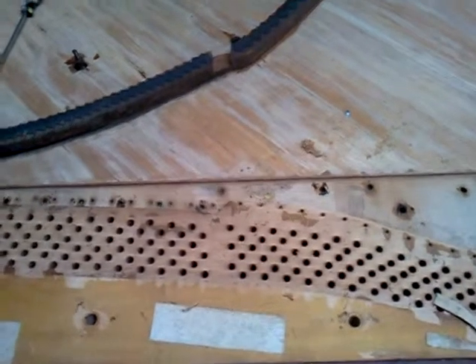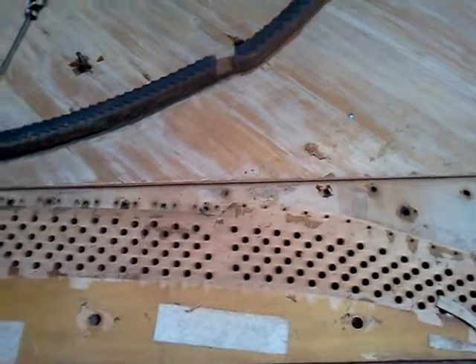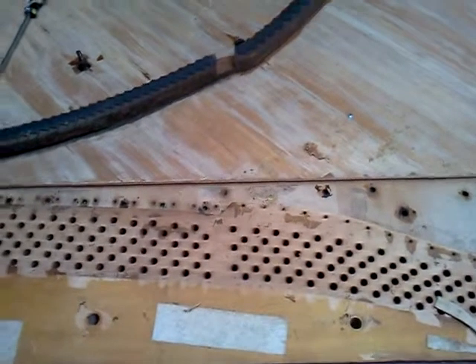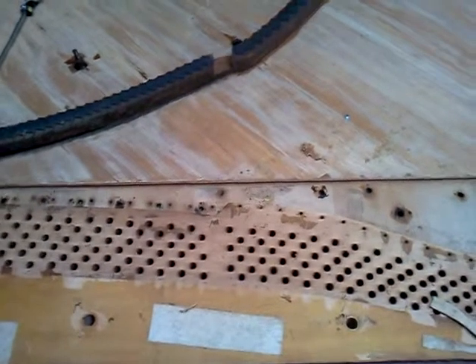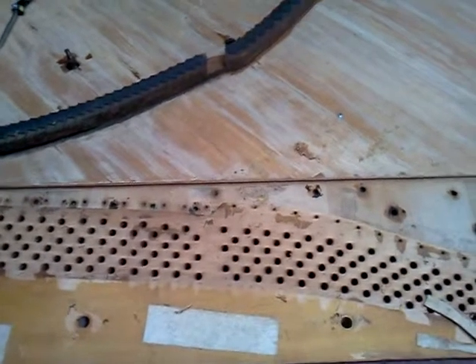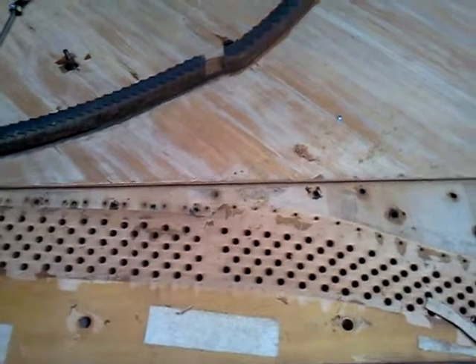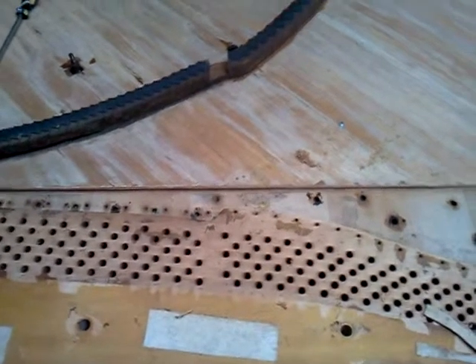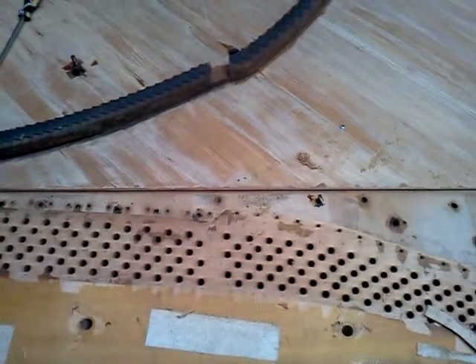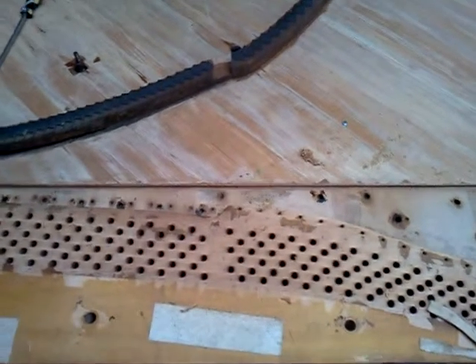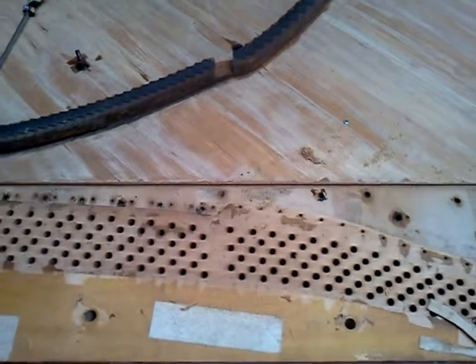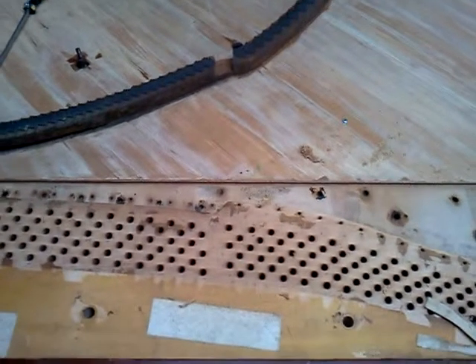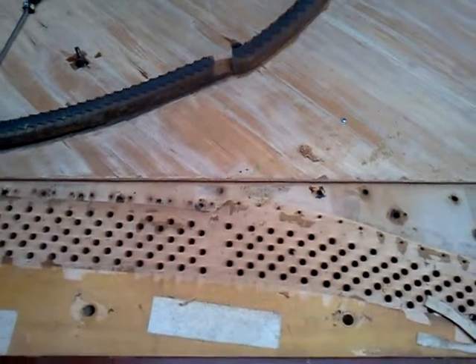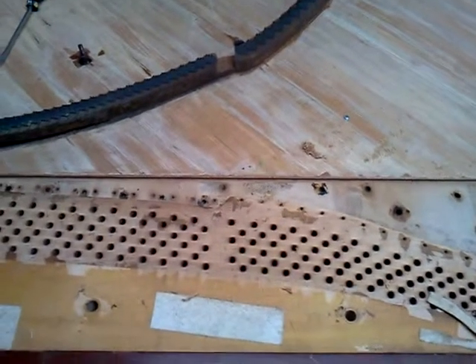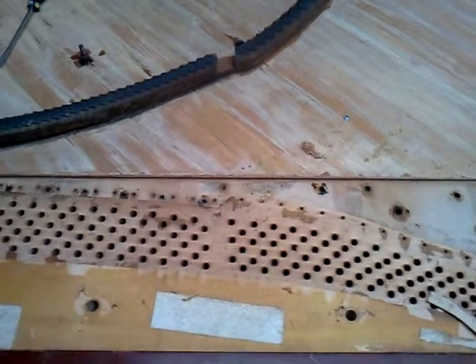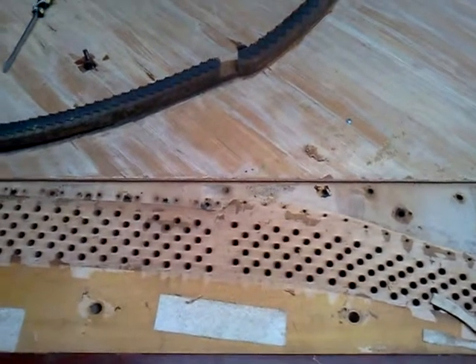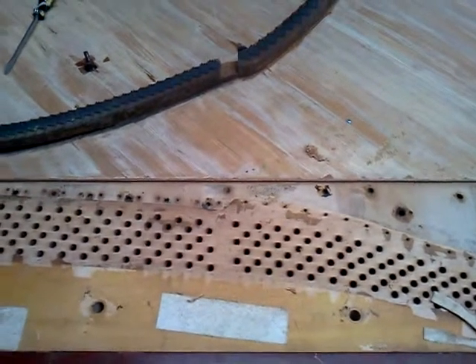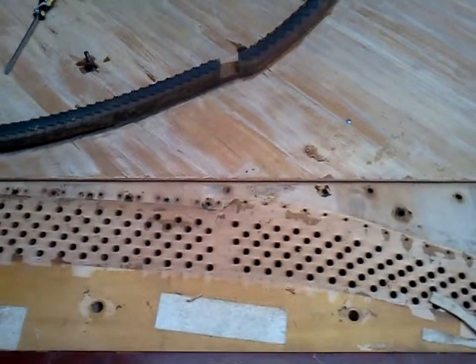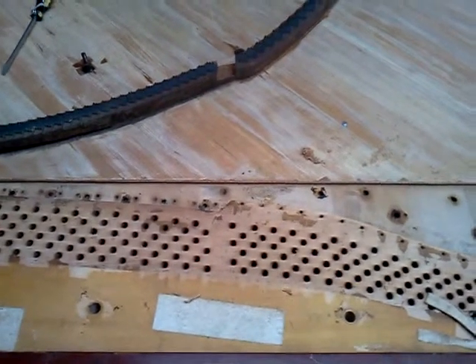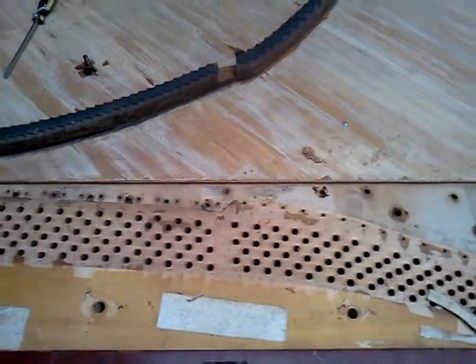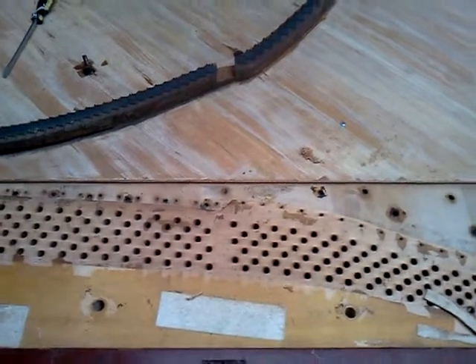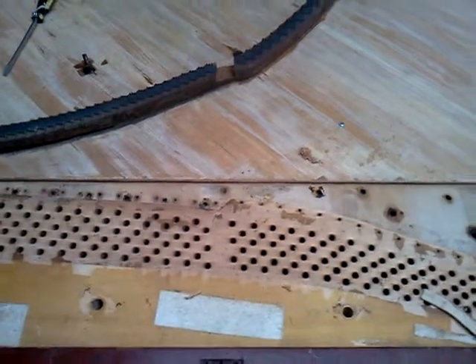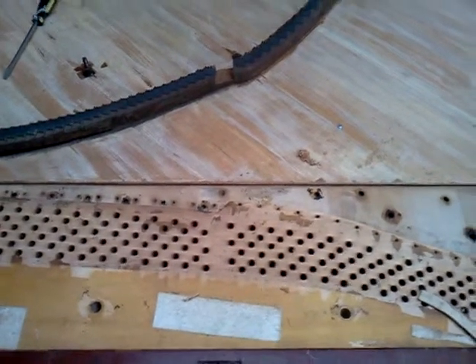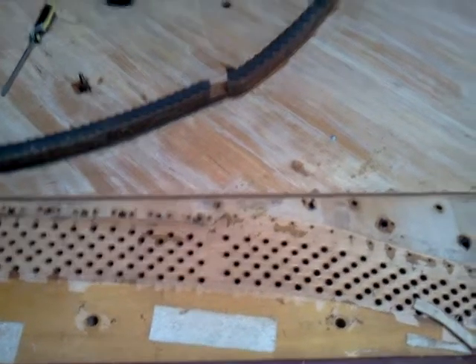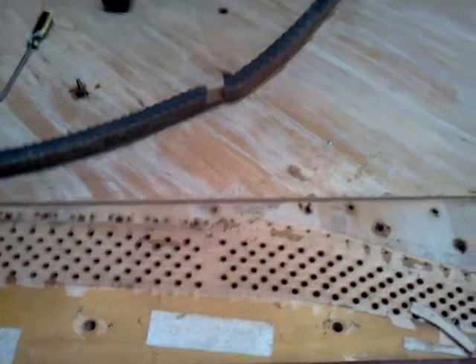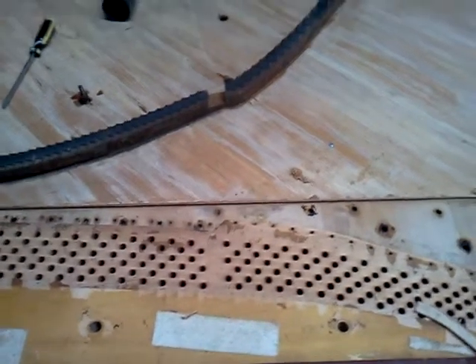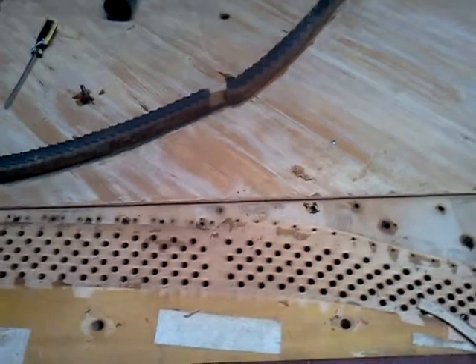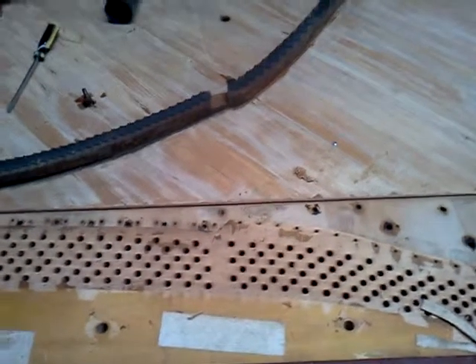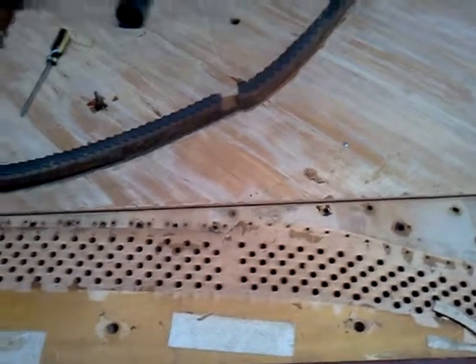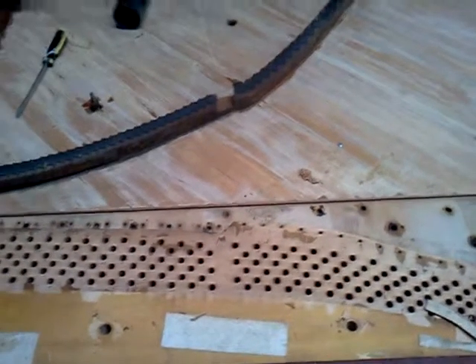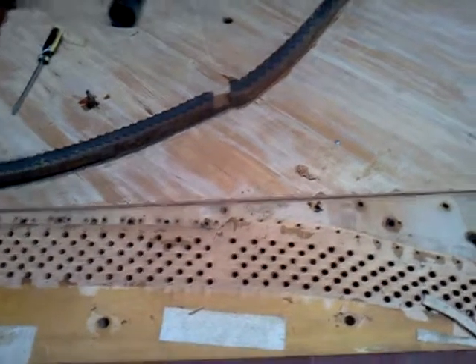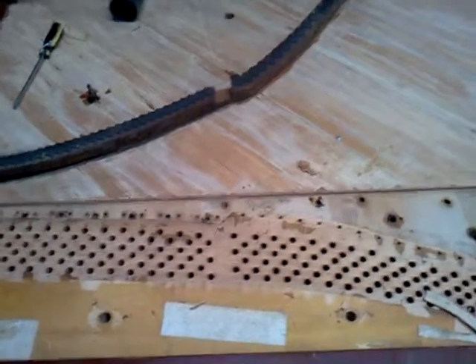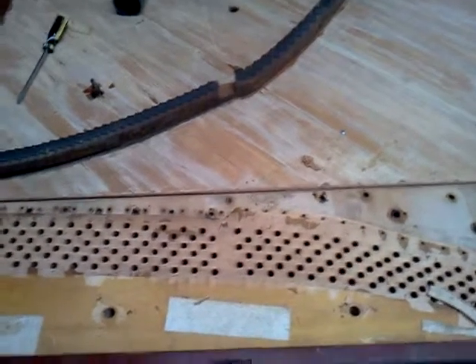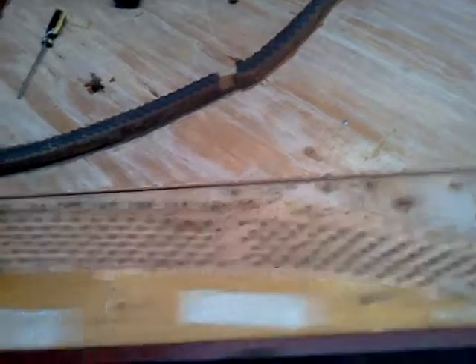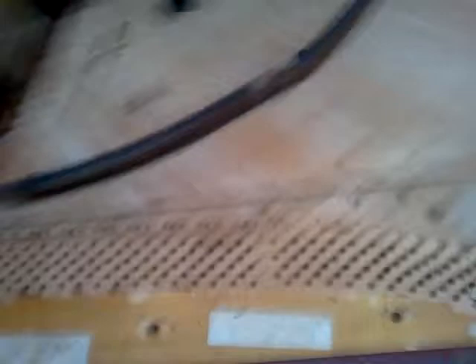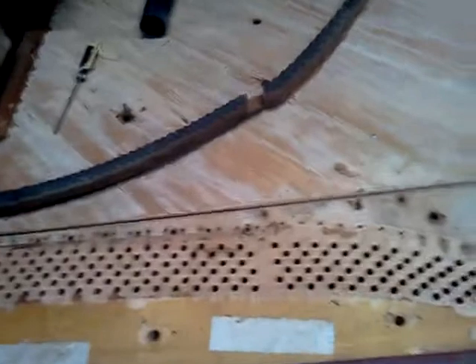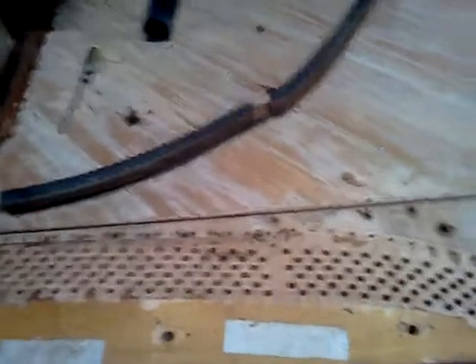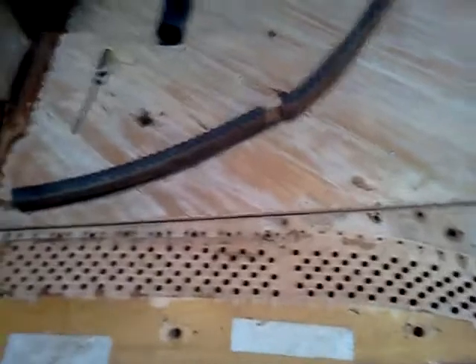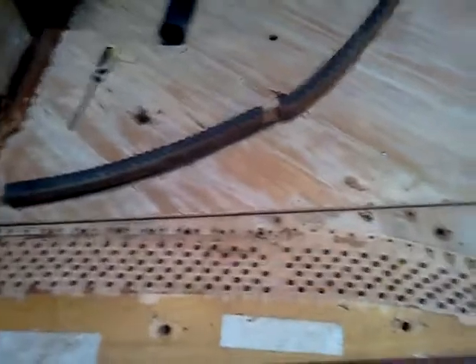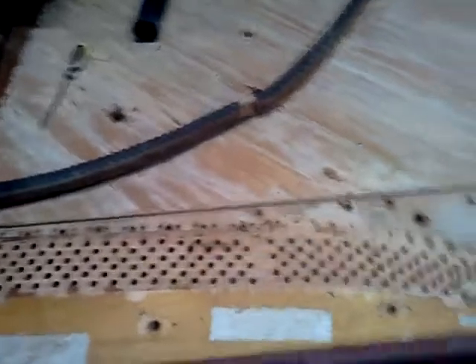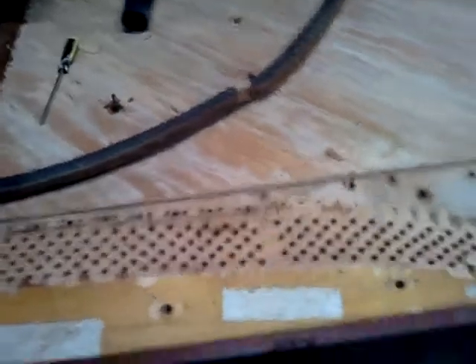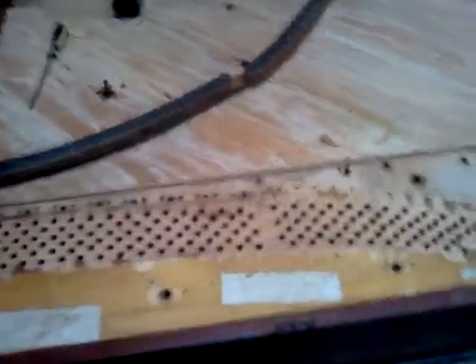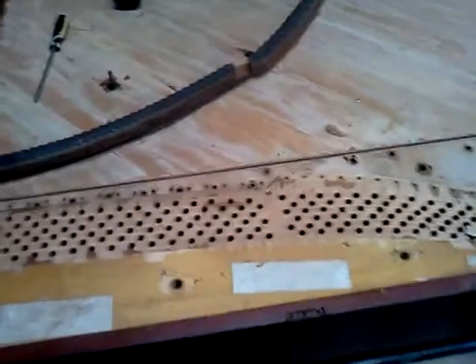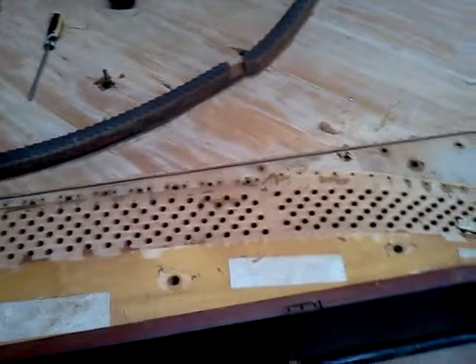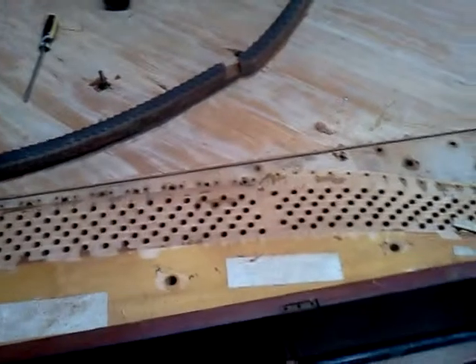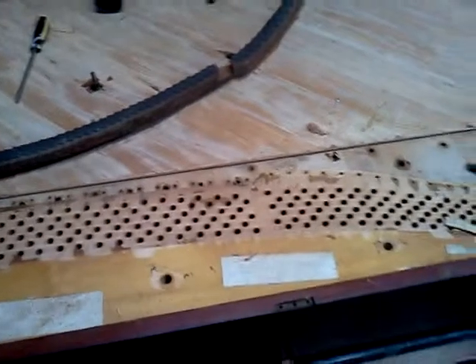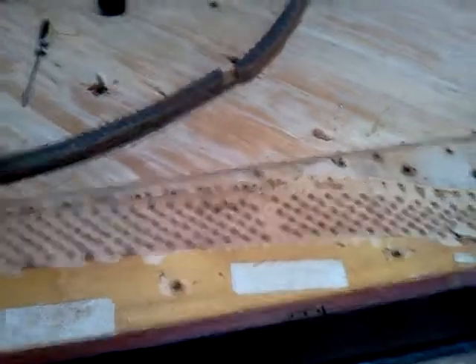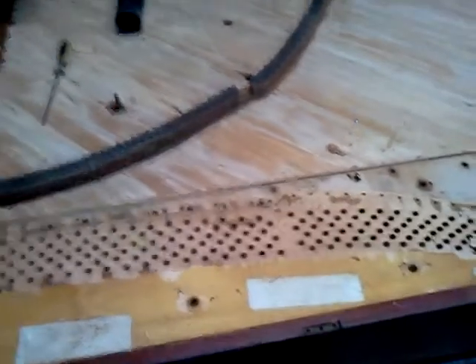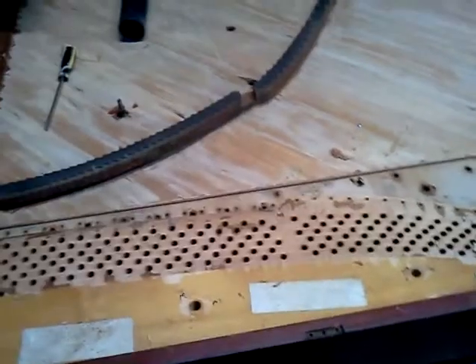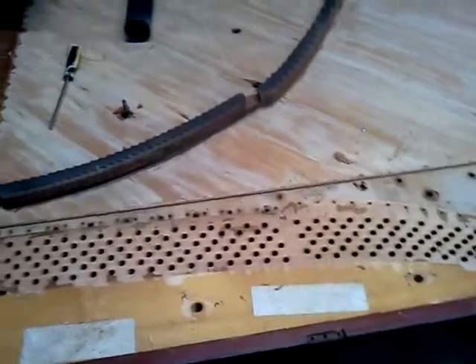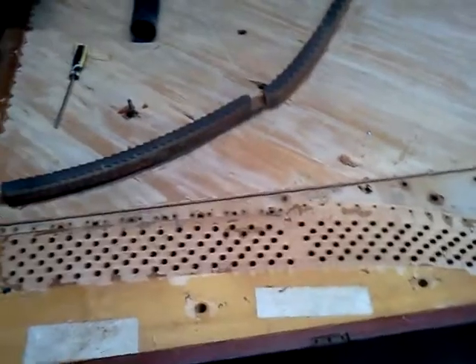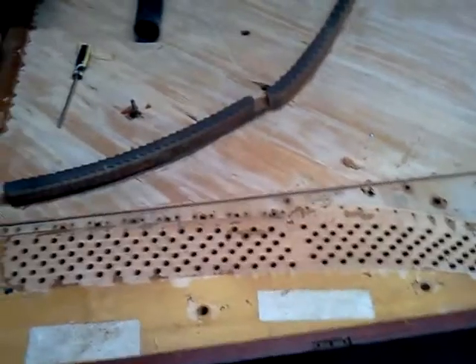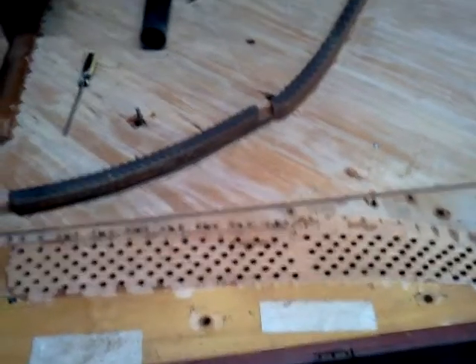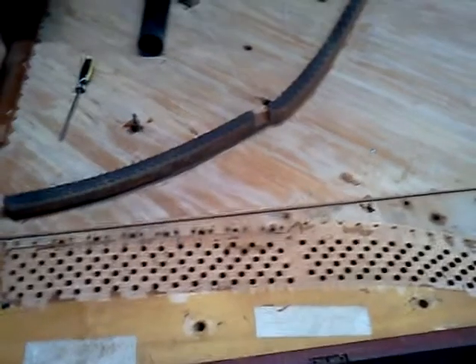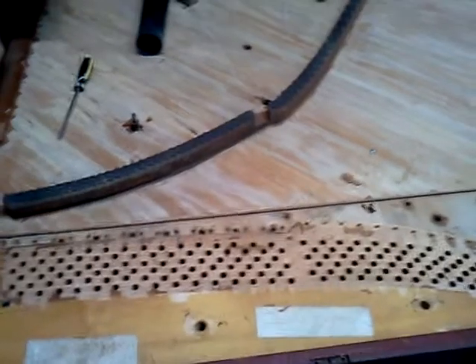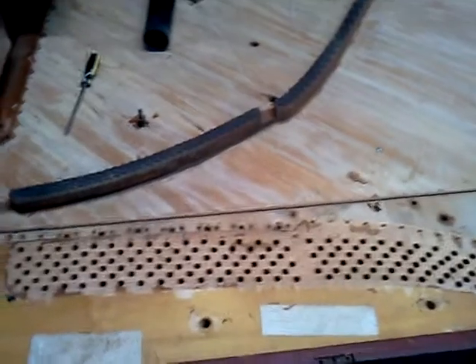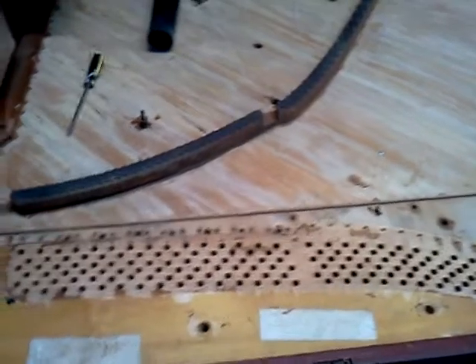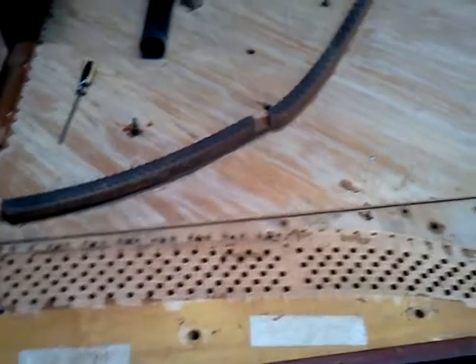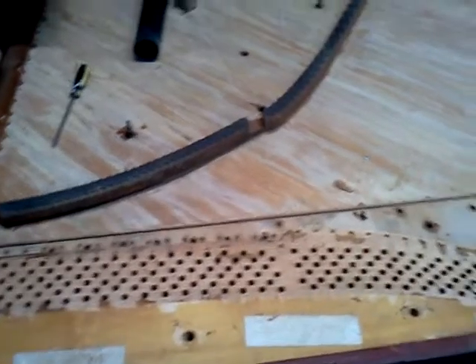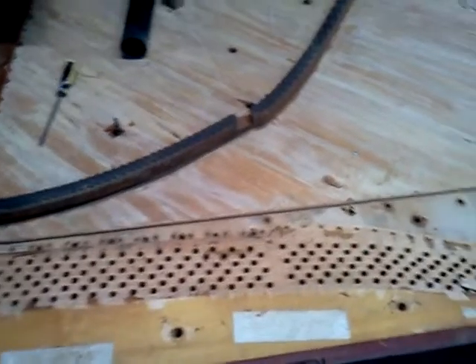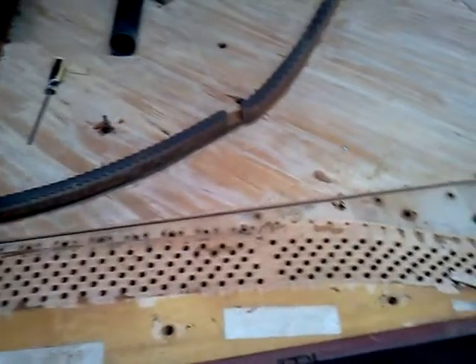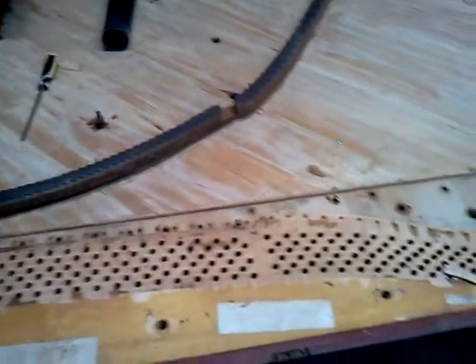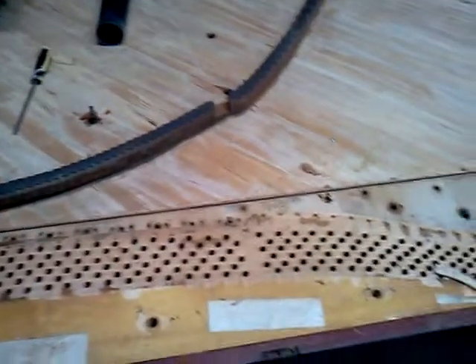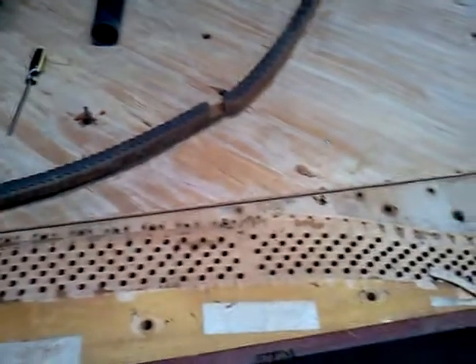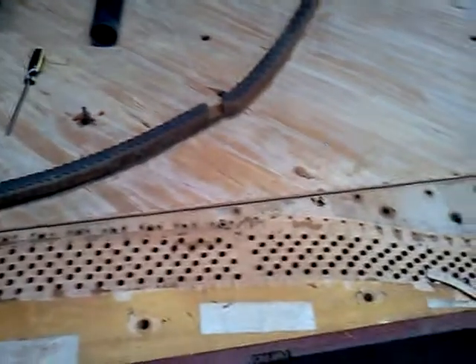Hi, this is Robert. Just an update on the Kimbell Victorian Kimbell vertical piano.